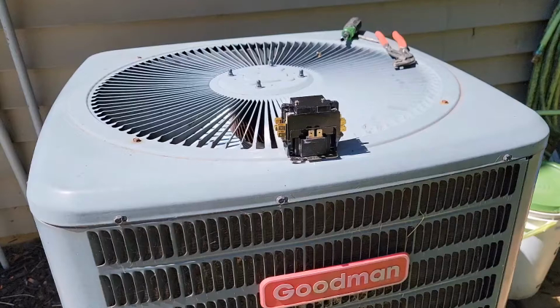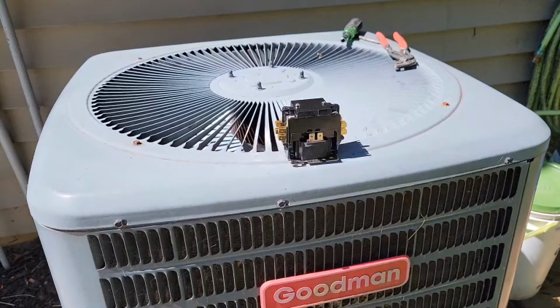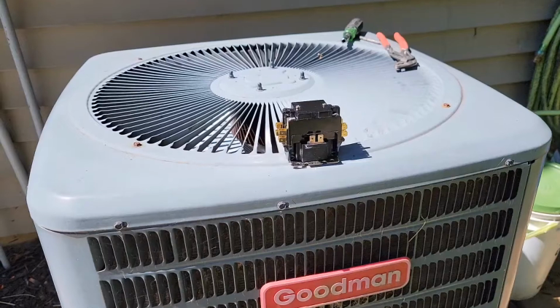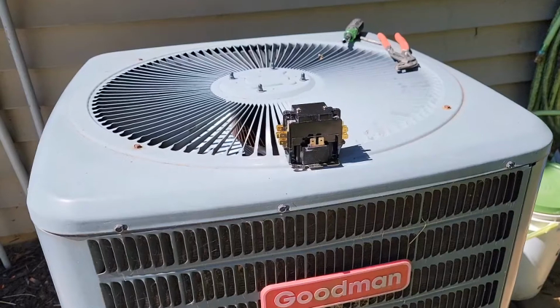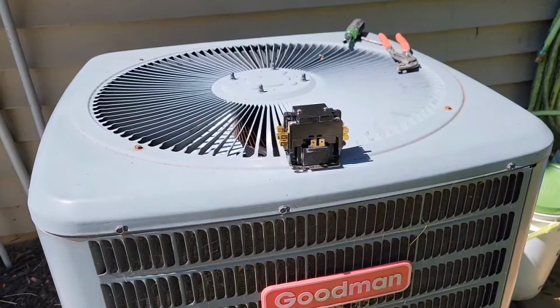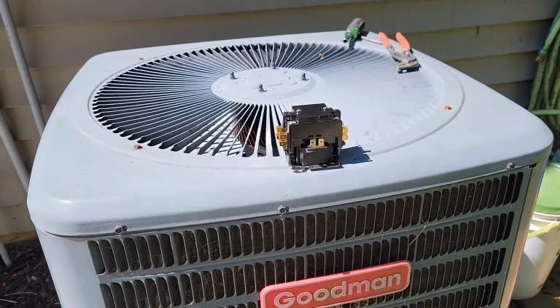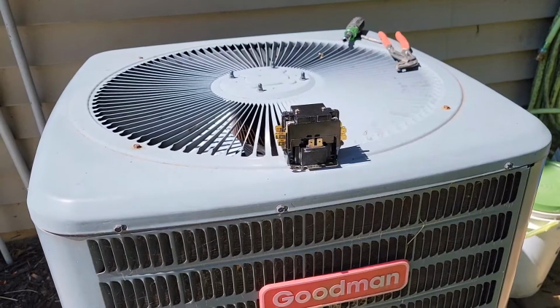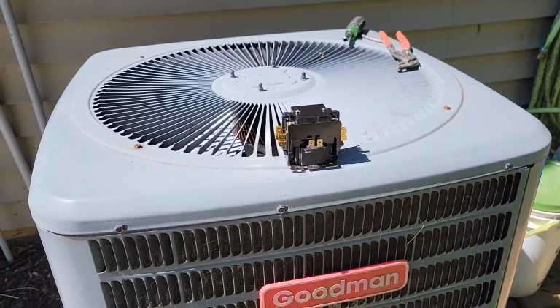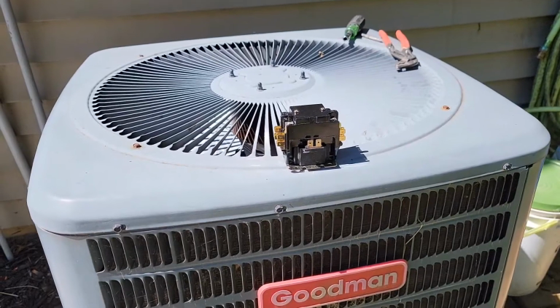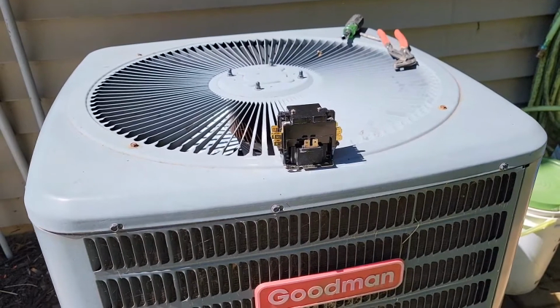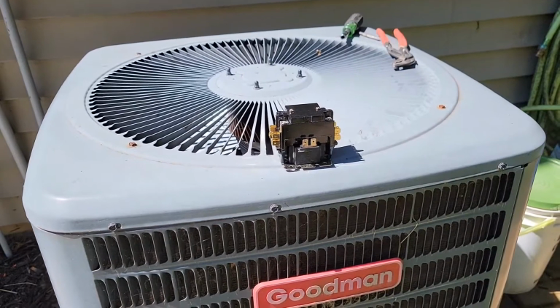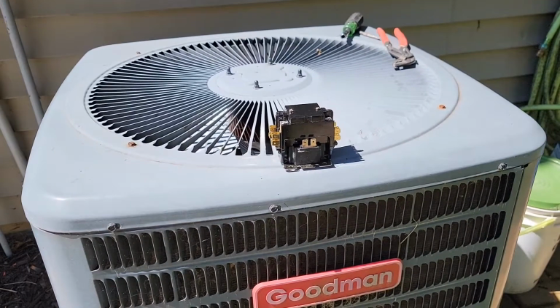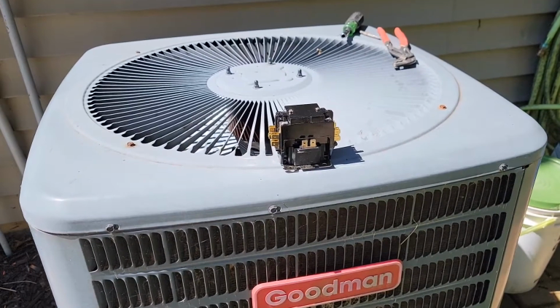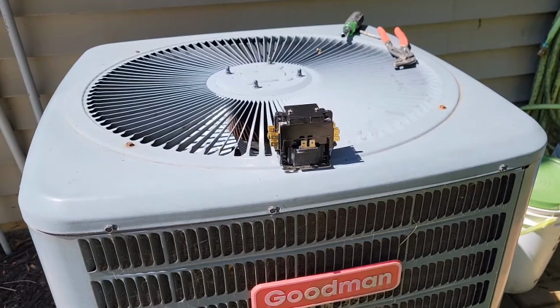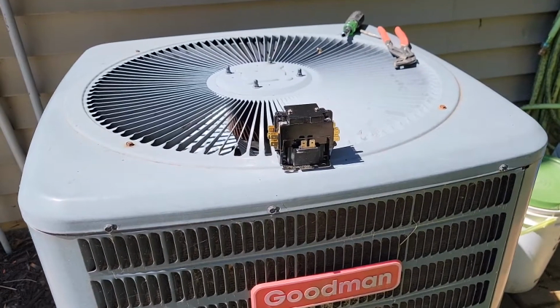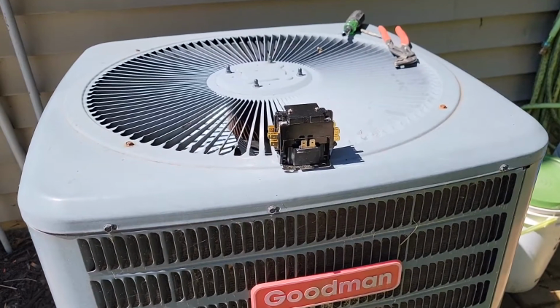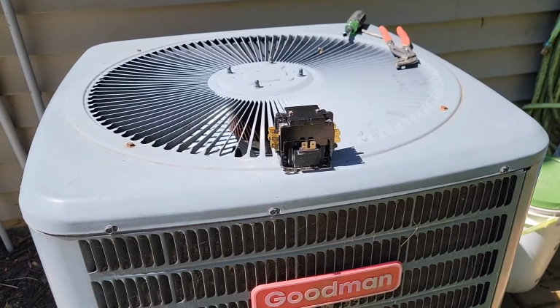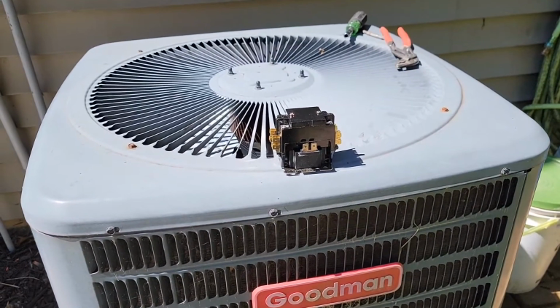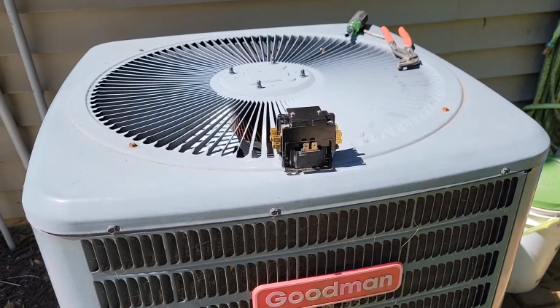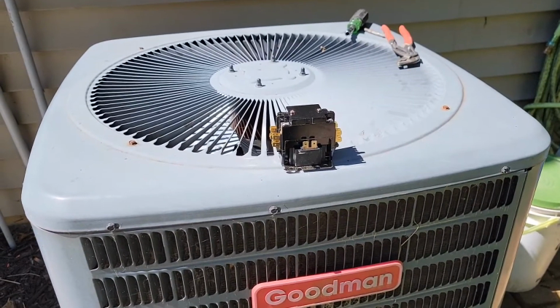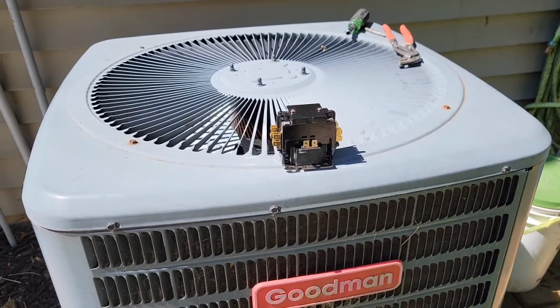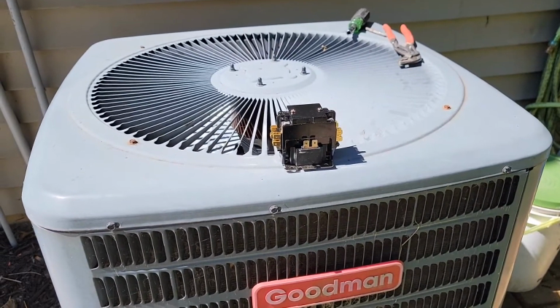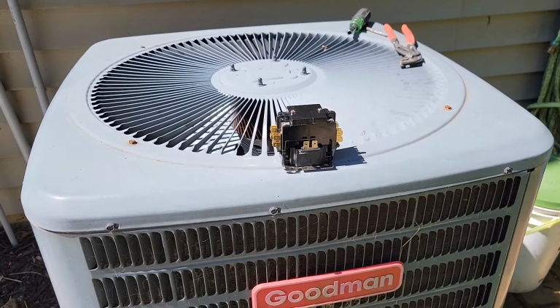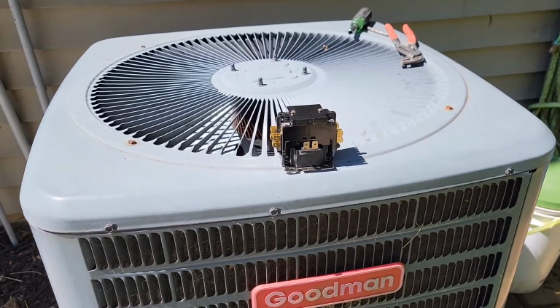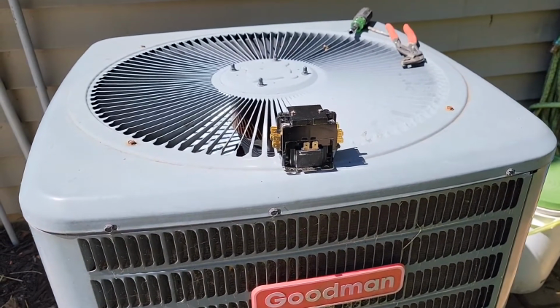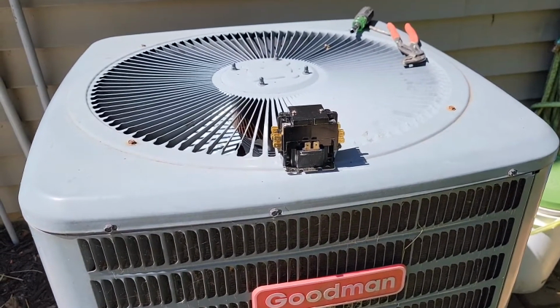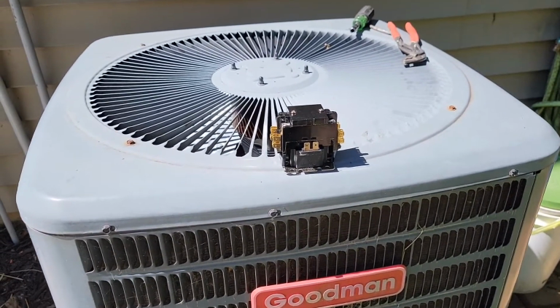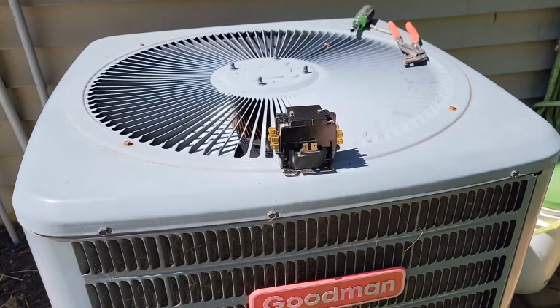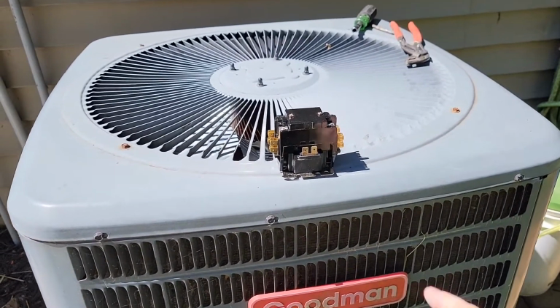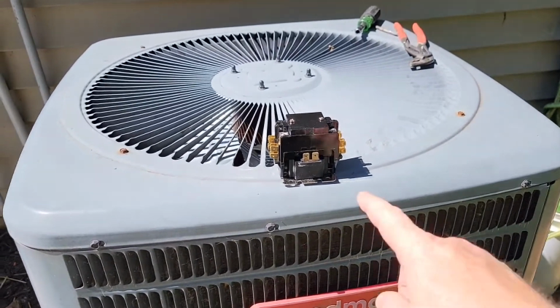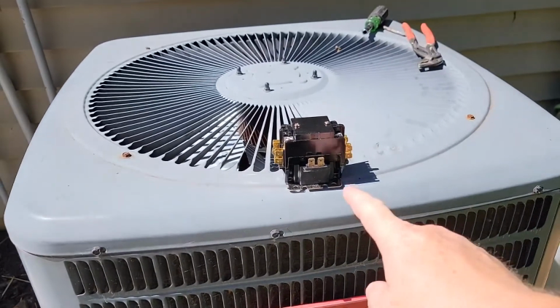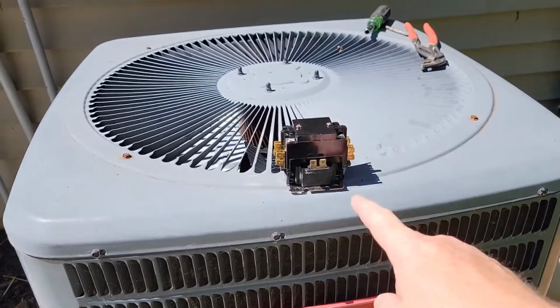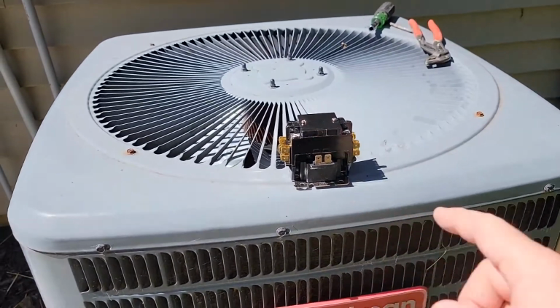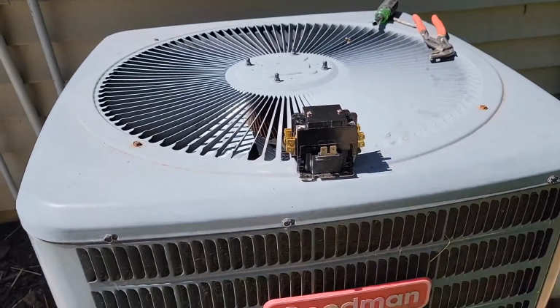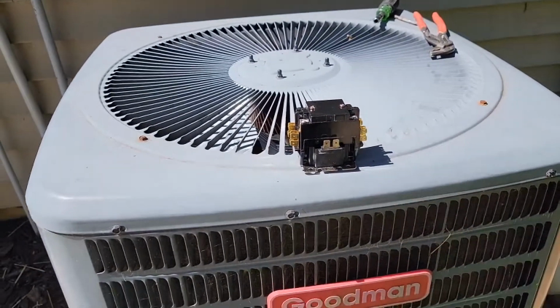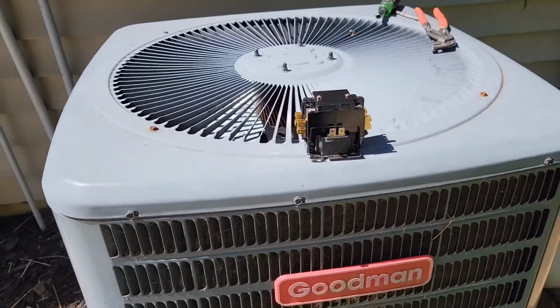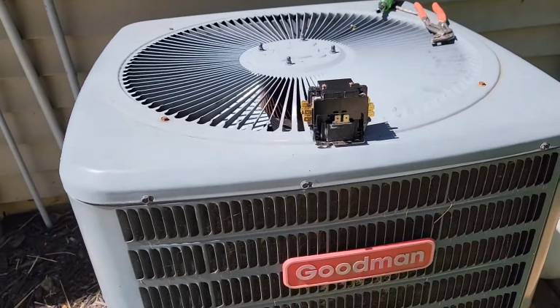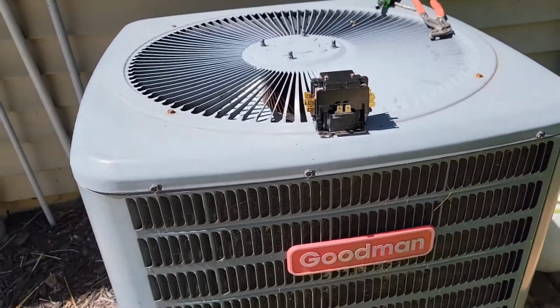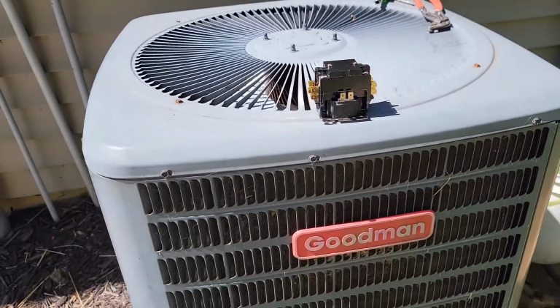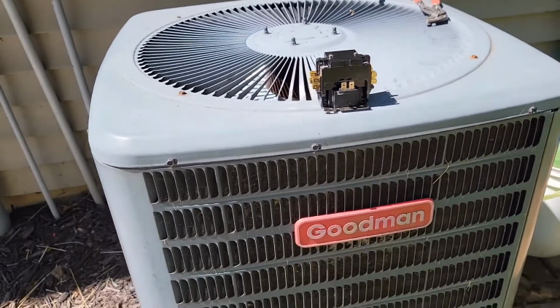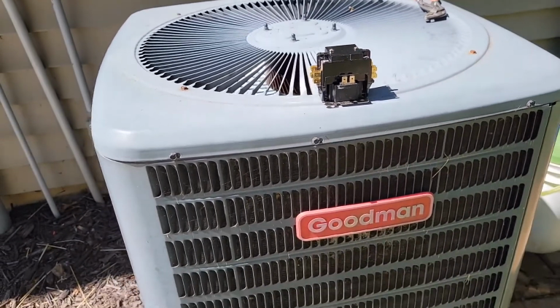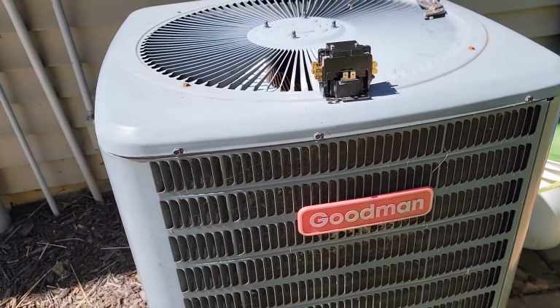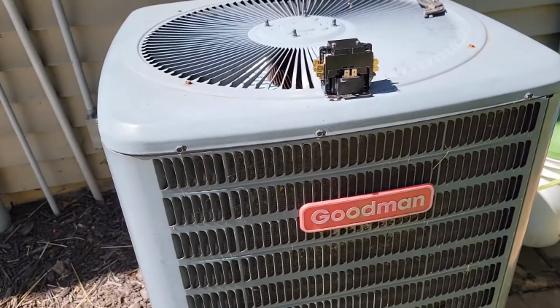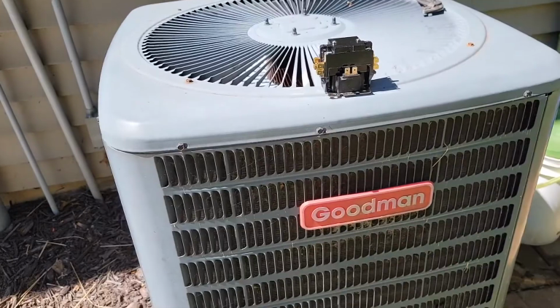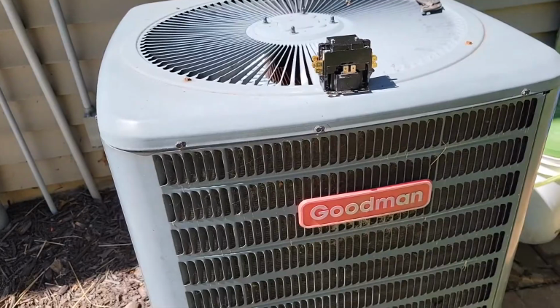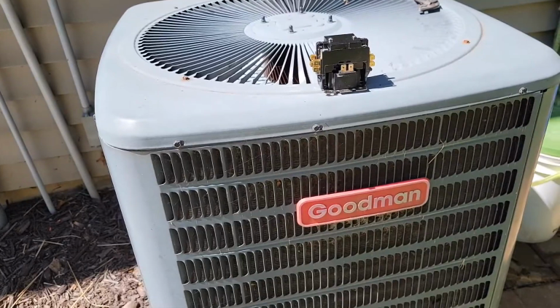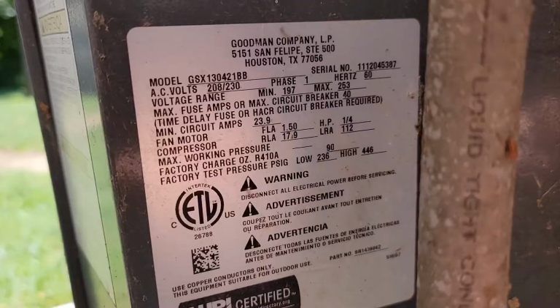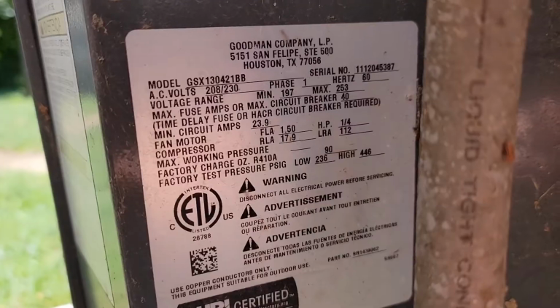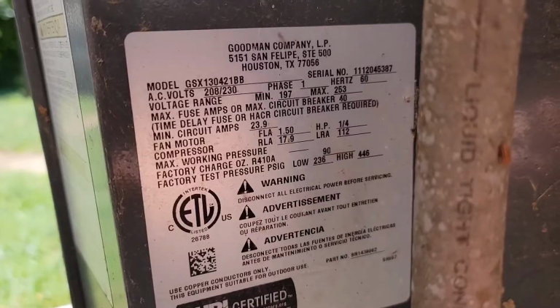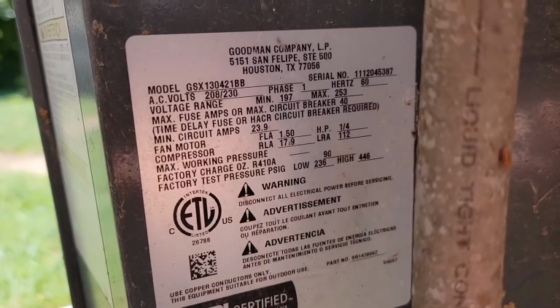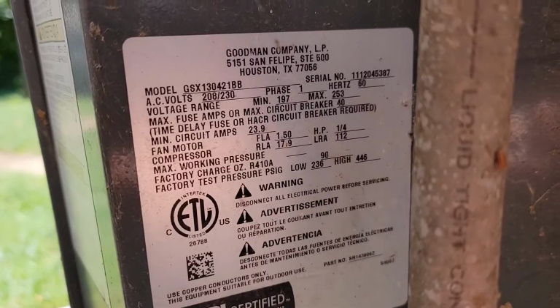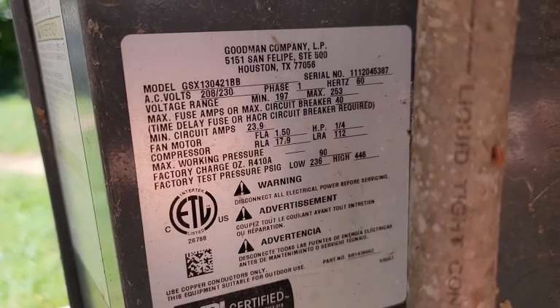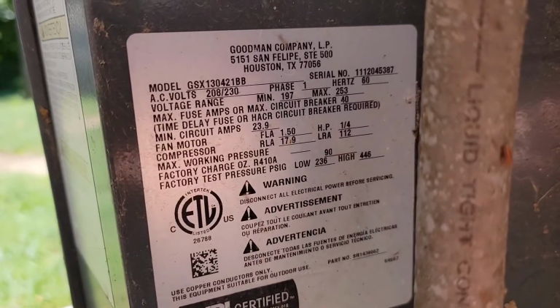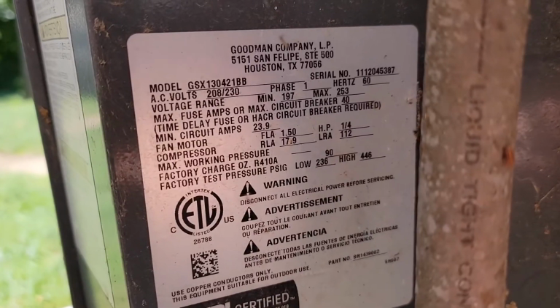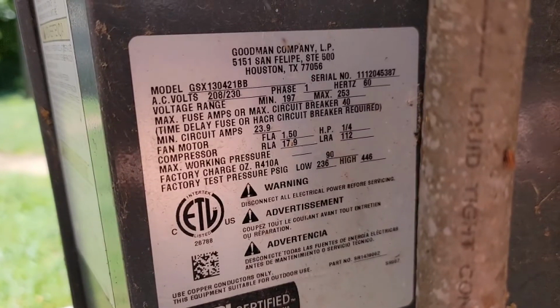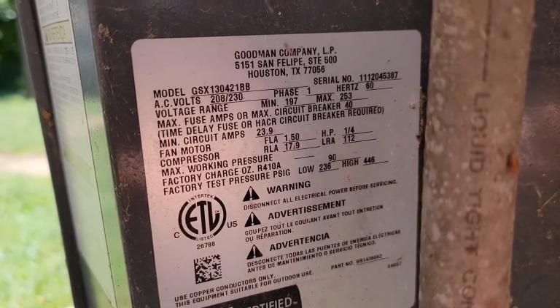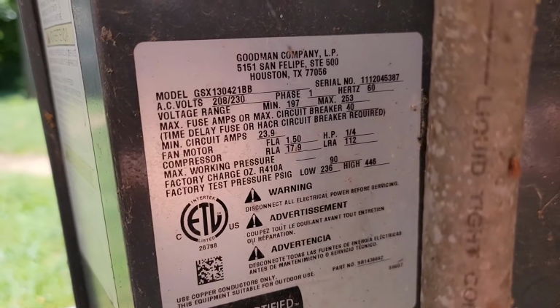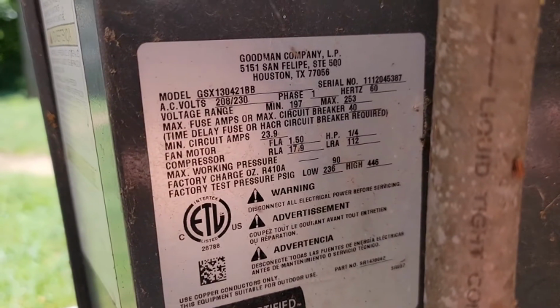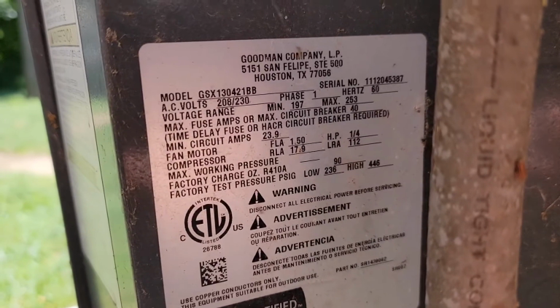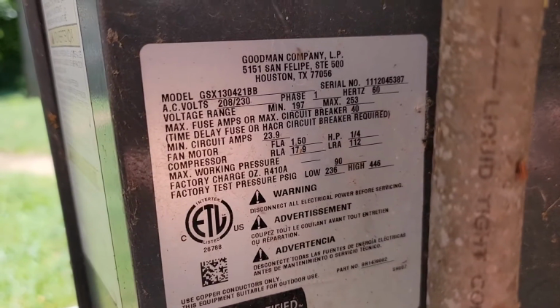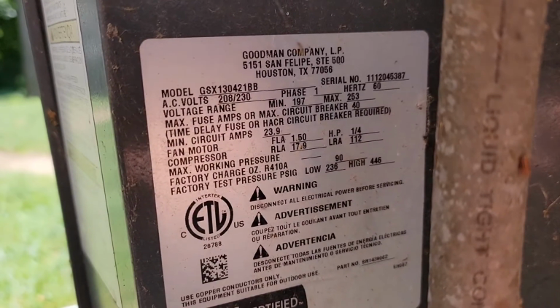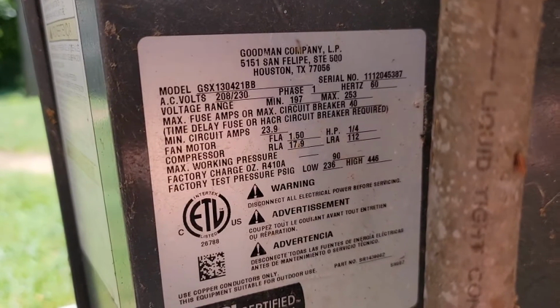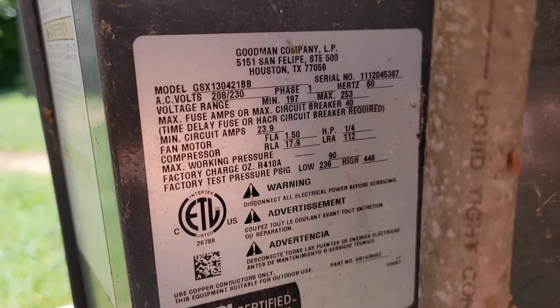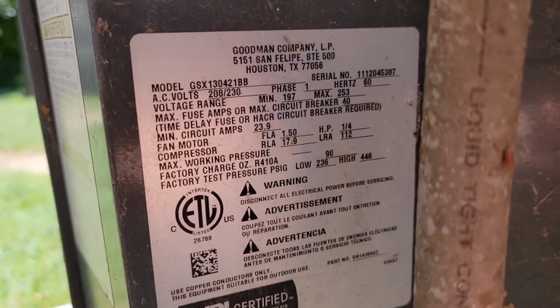Hello everyone, this is Just A Dad. Today I'm going to show you how to replace the relay on this outside air conditioning unit. Here's the model number of the outside unit.